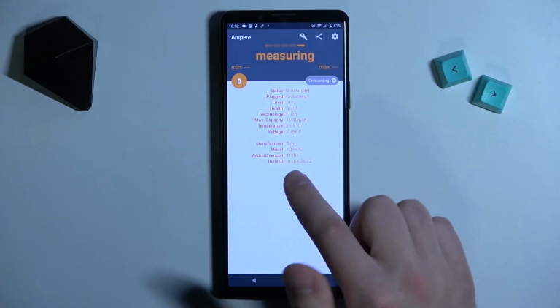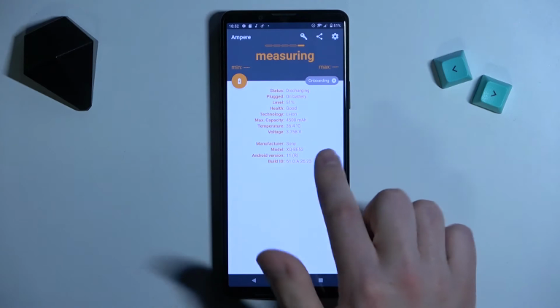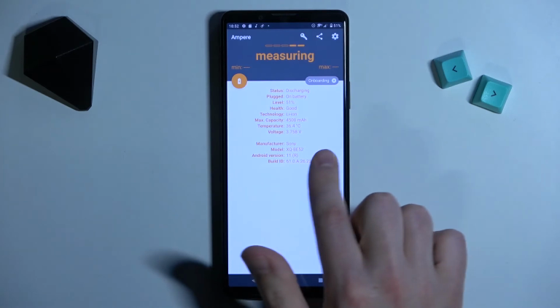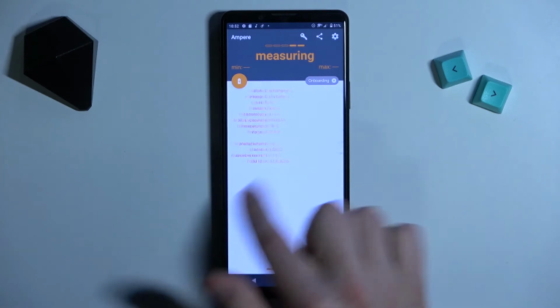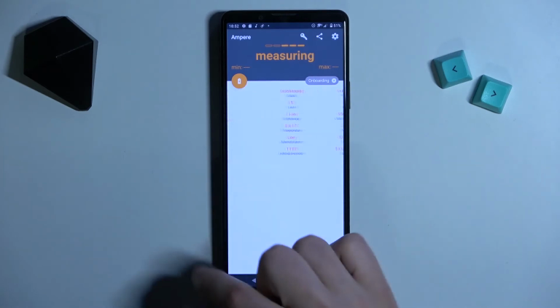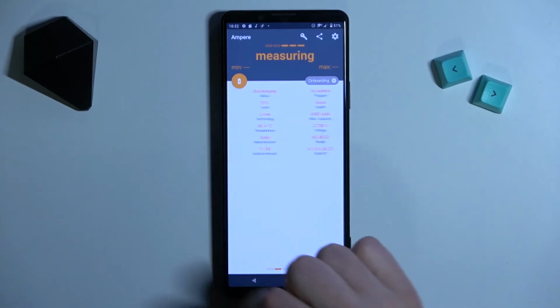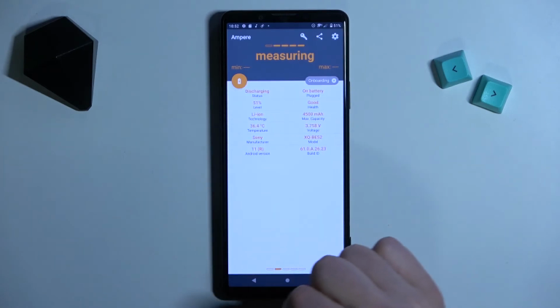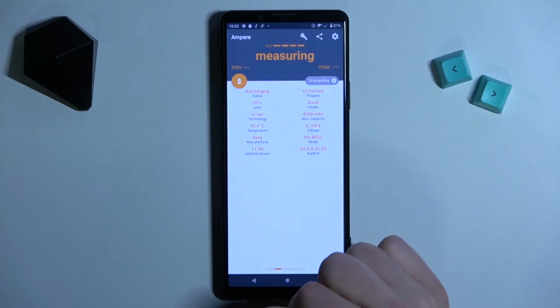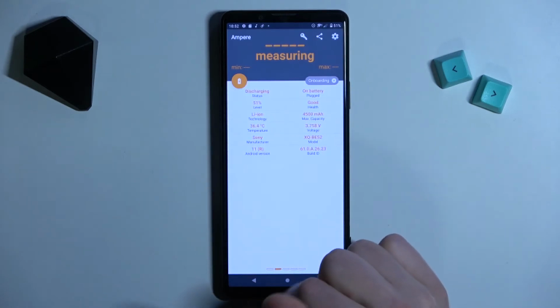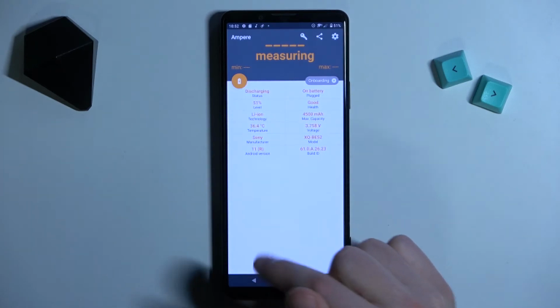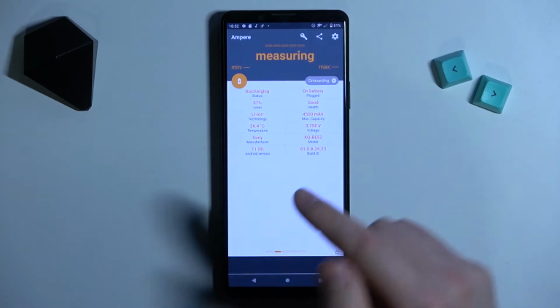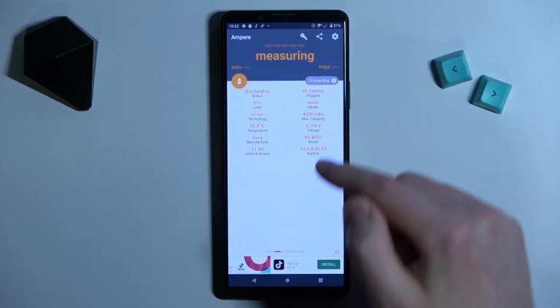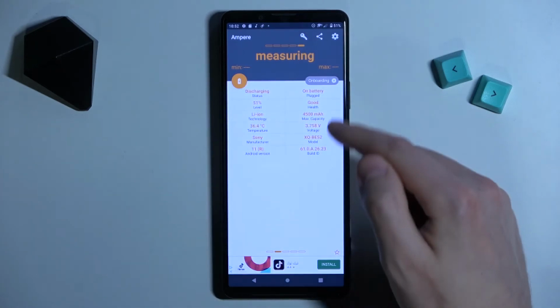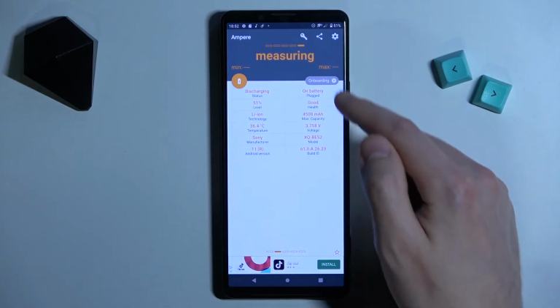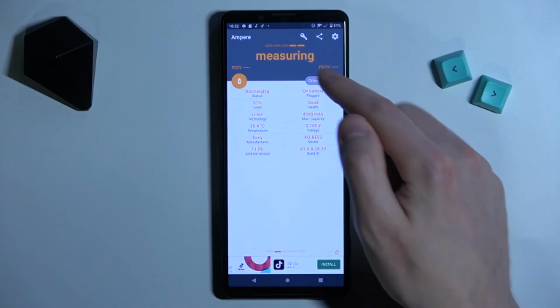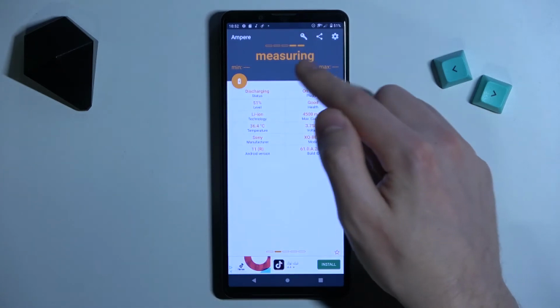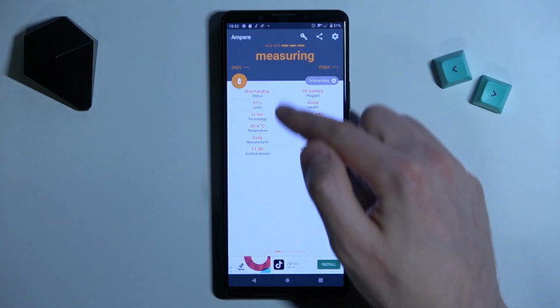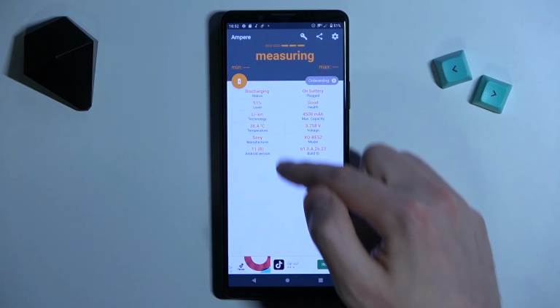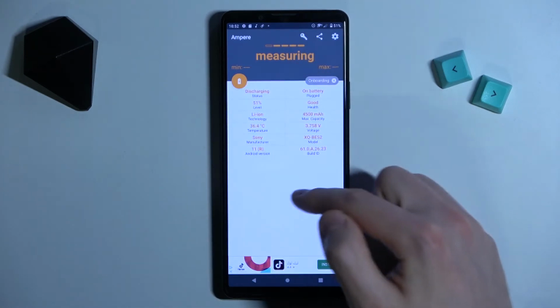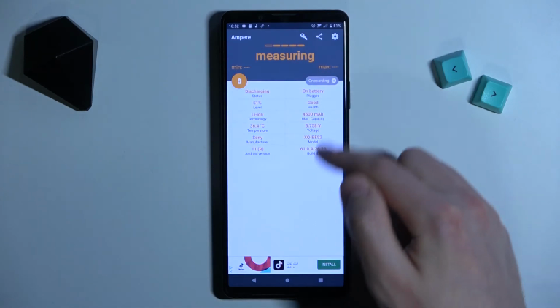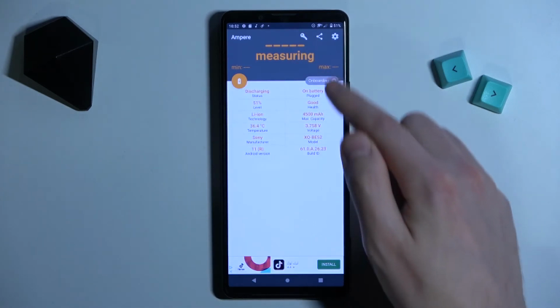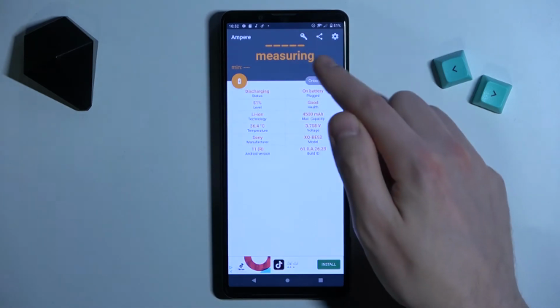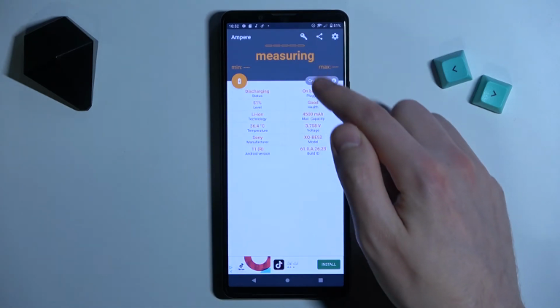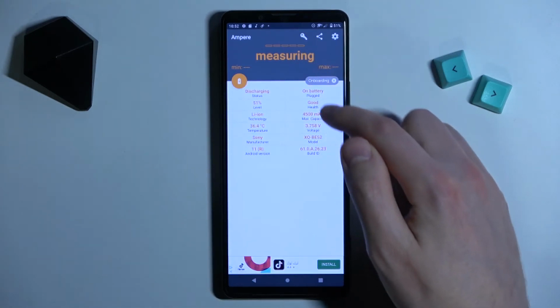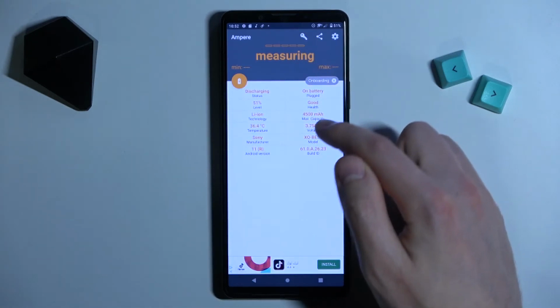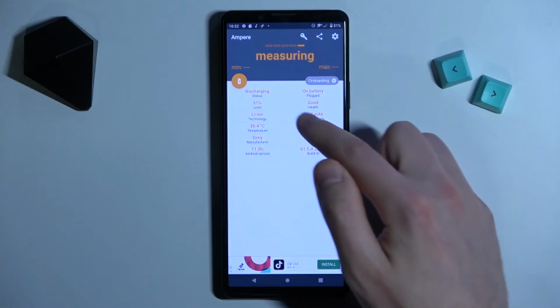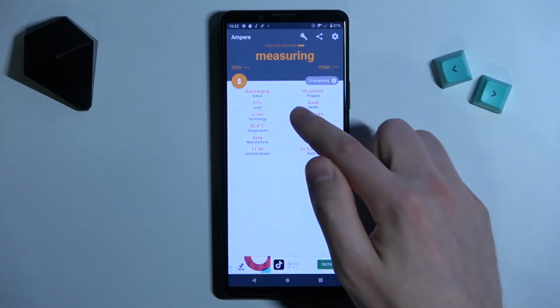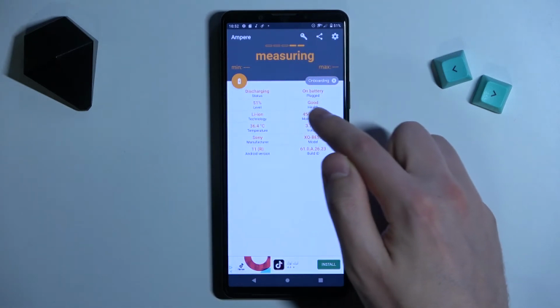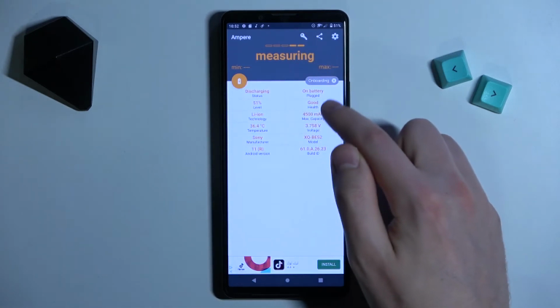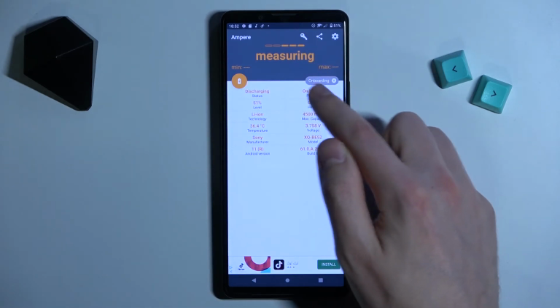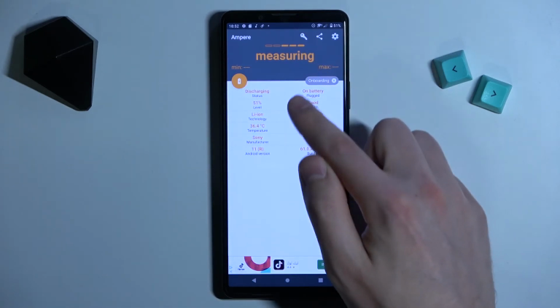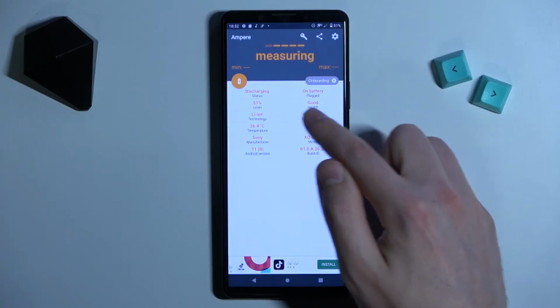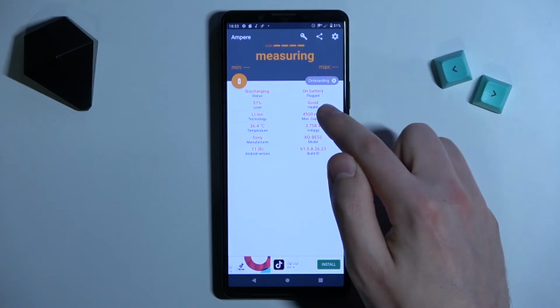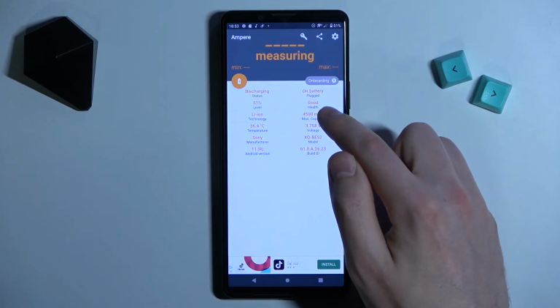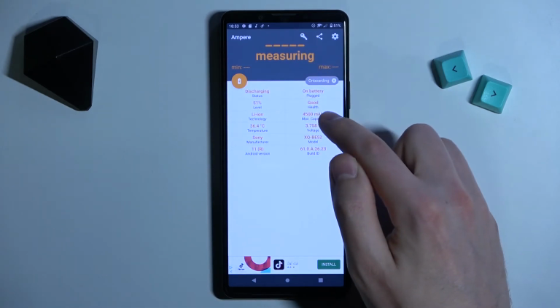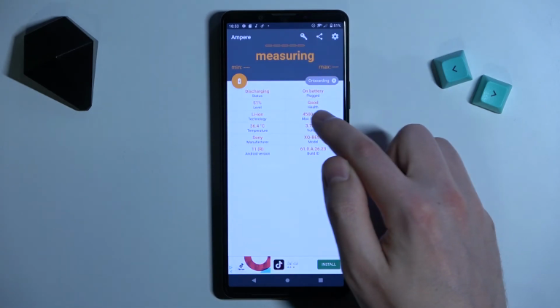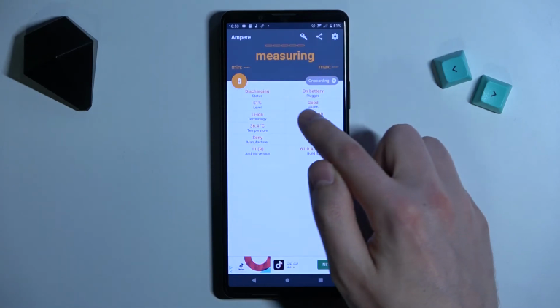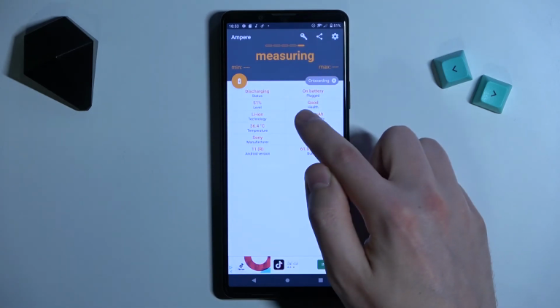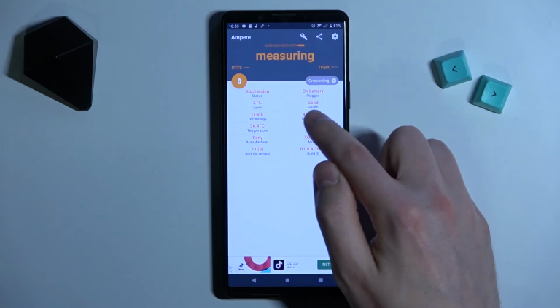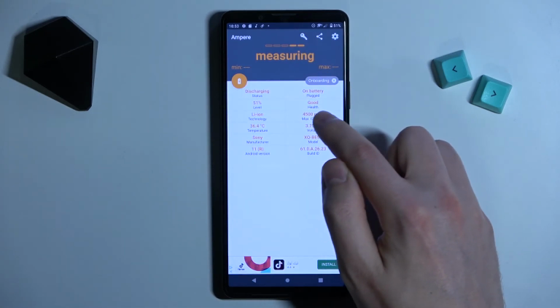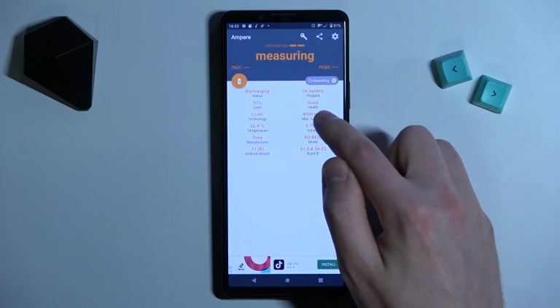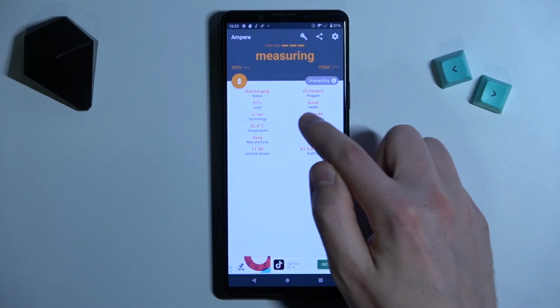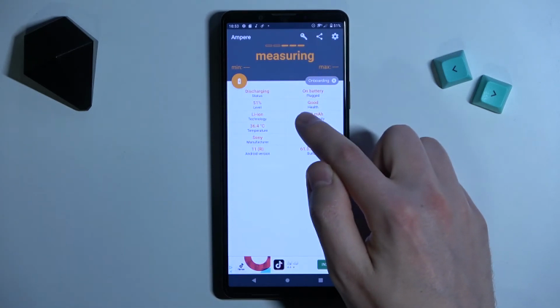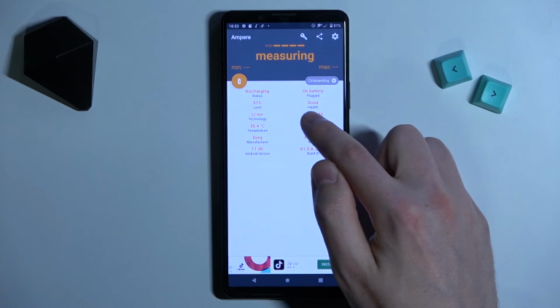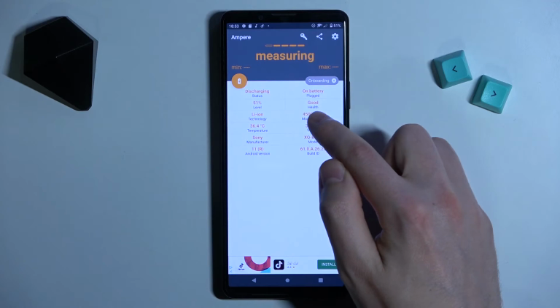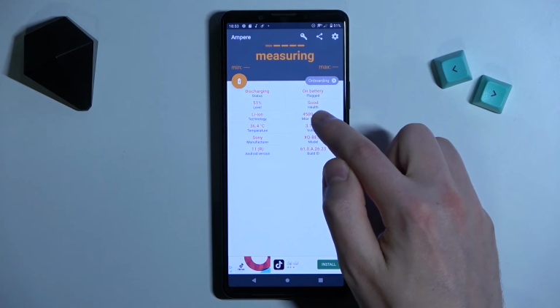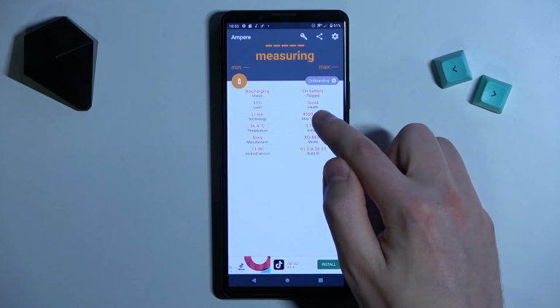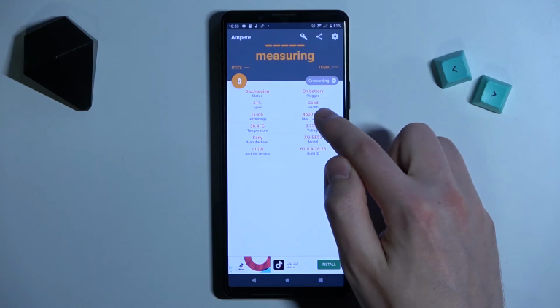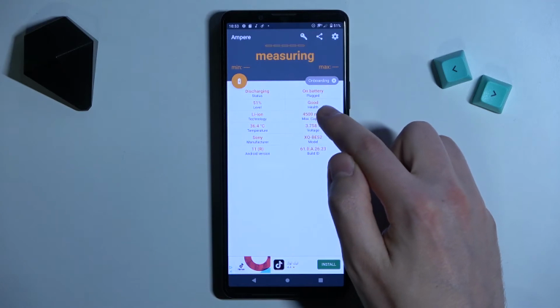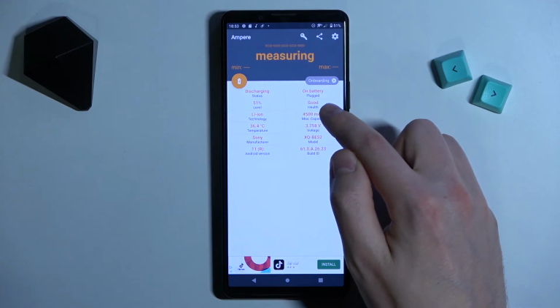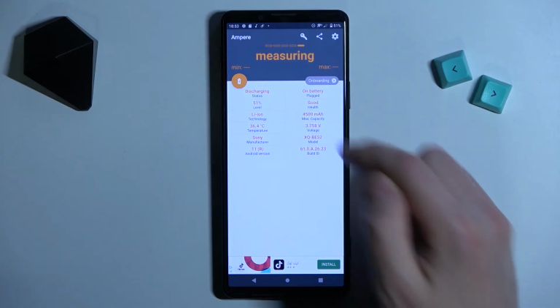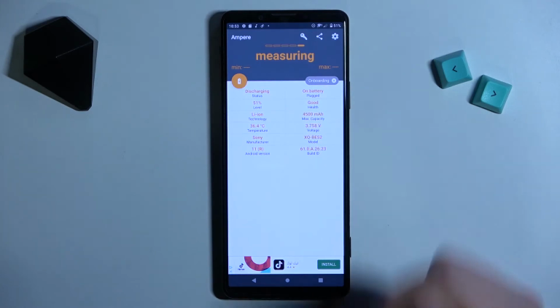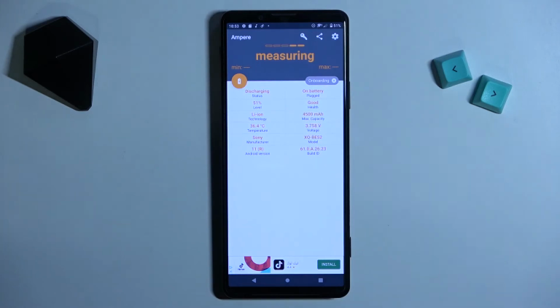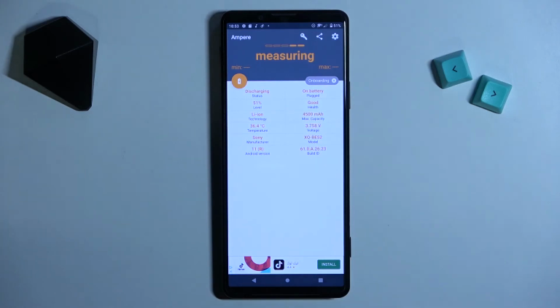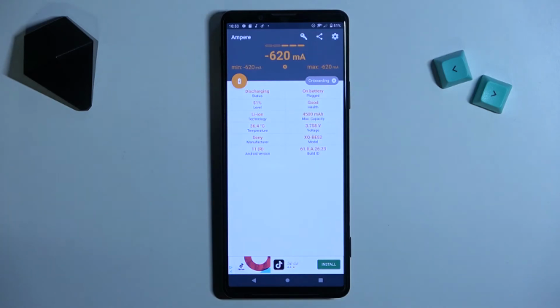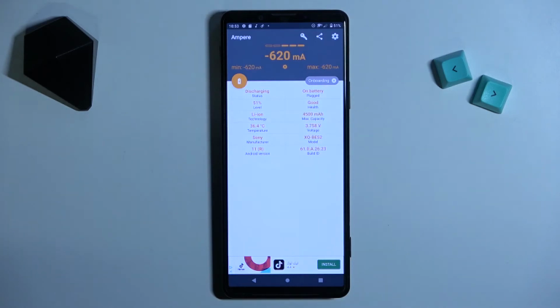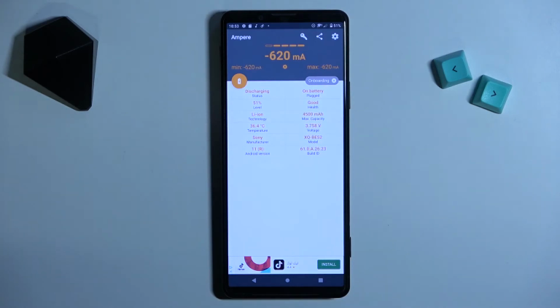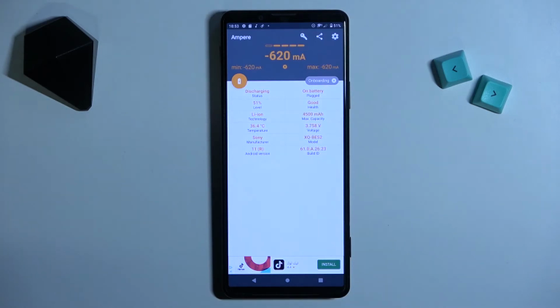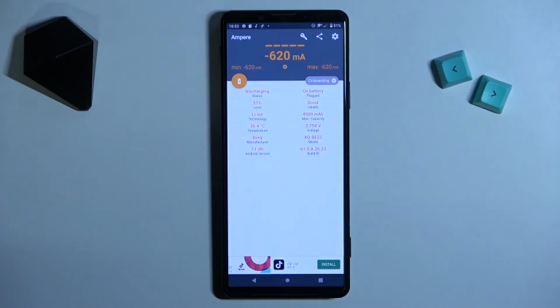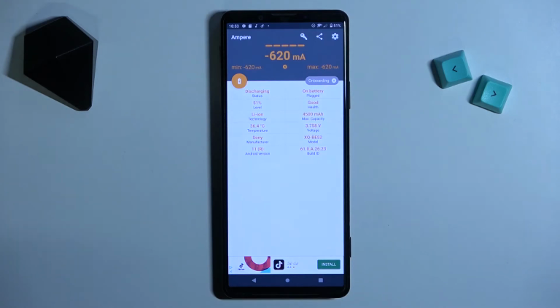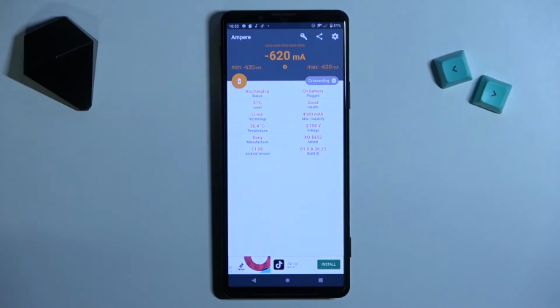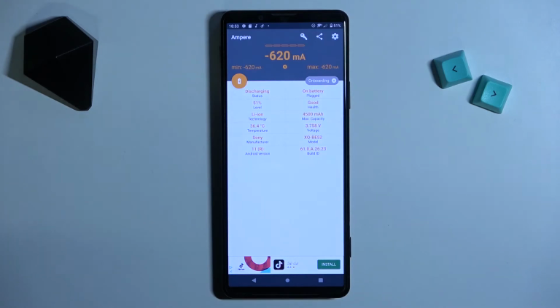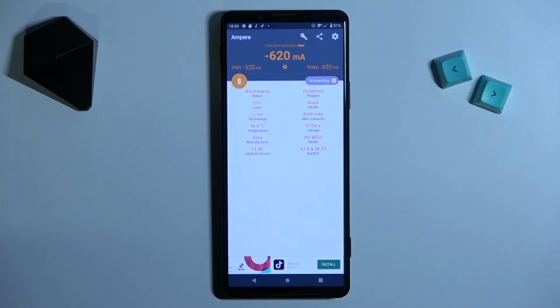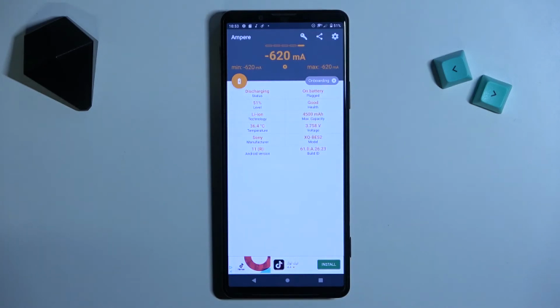Now swipe to the right, and here in the second column on the top we get our health information — our battery health is good.